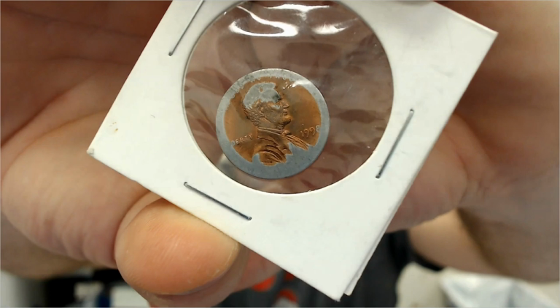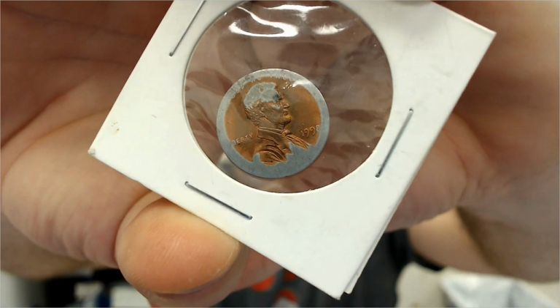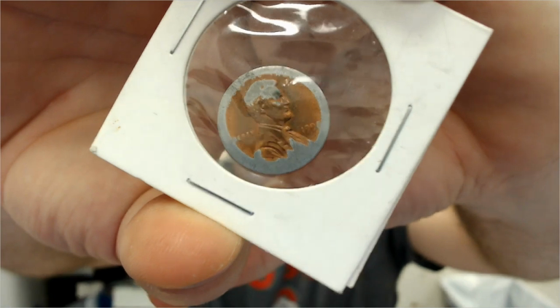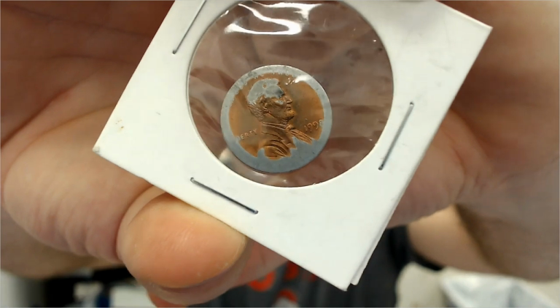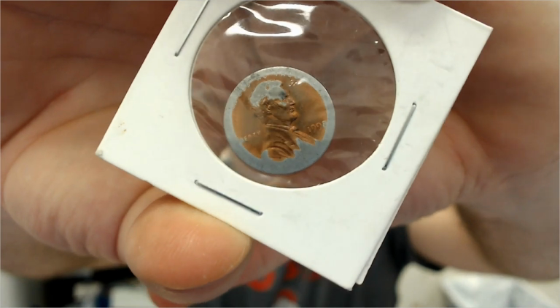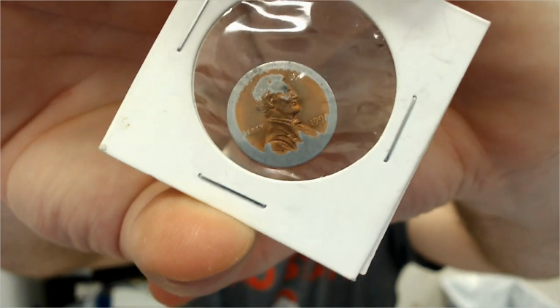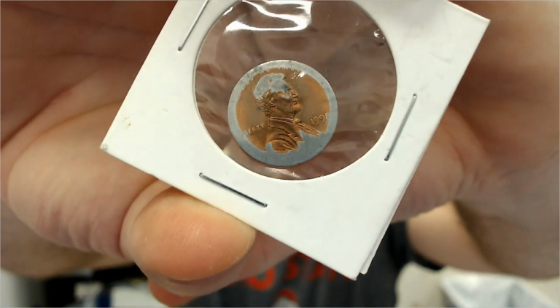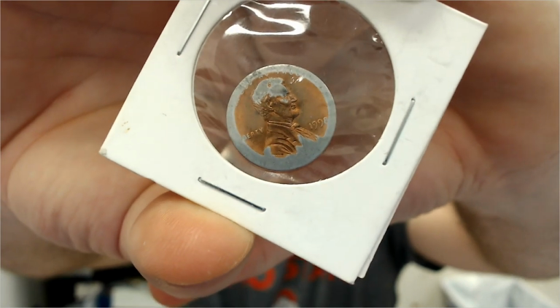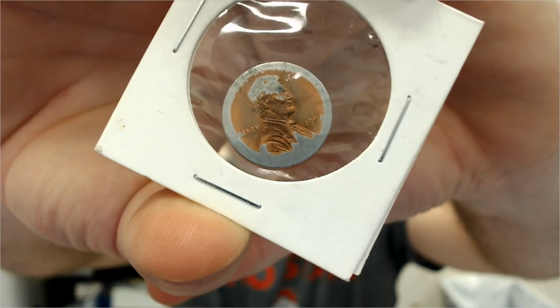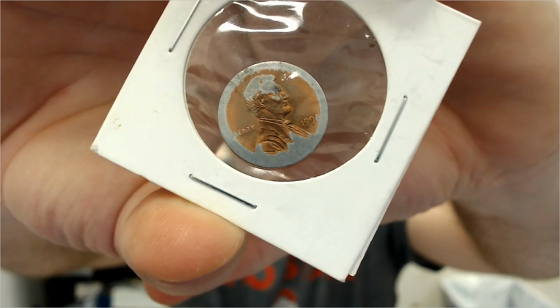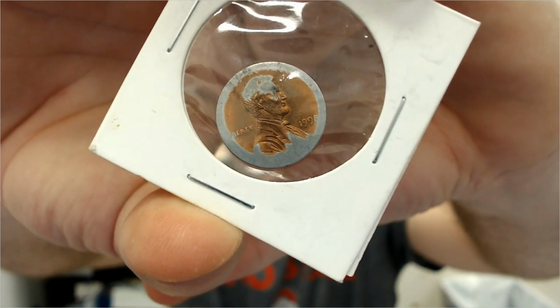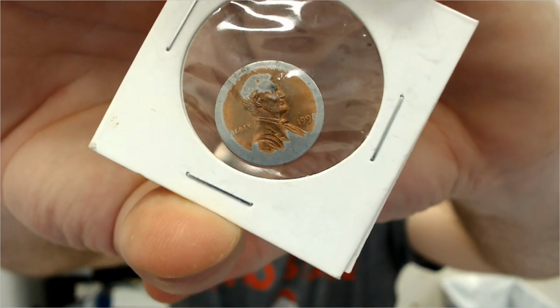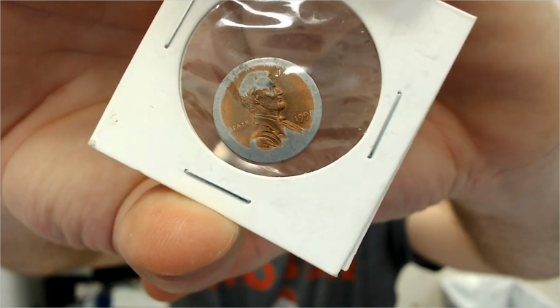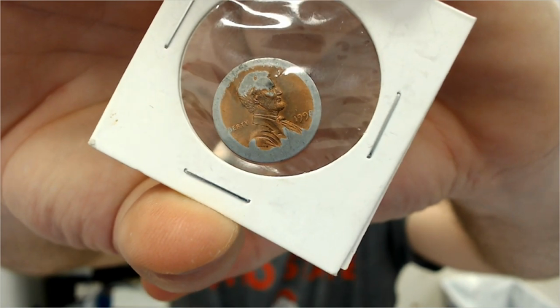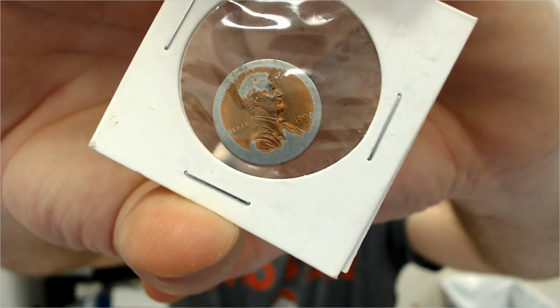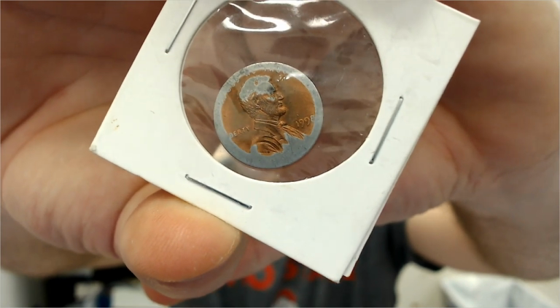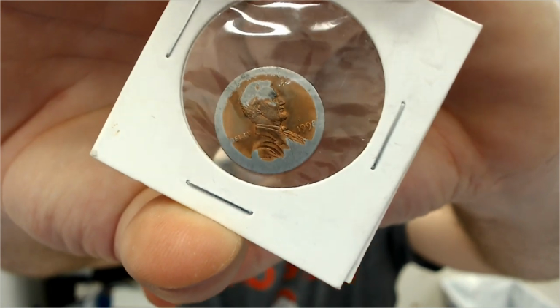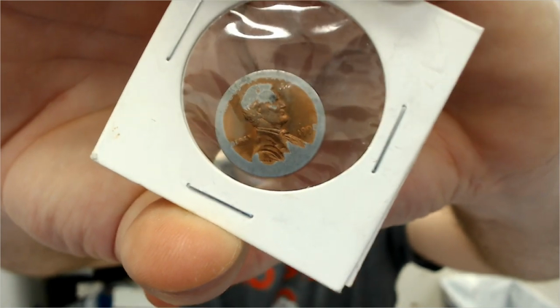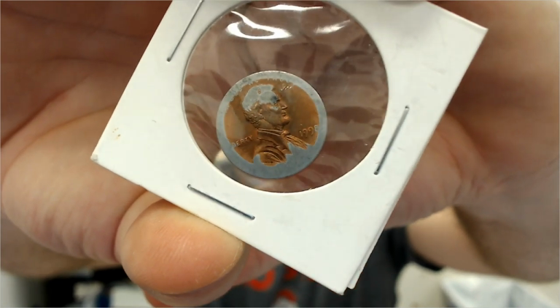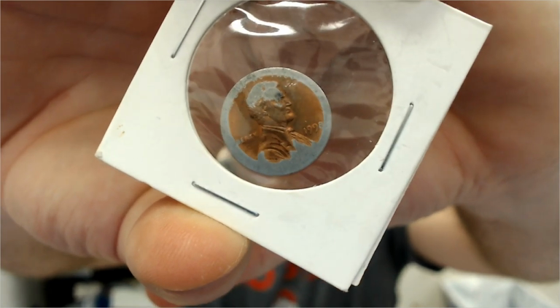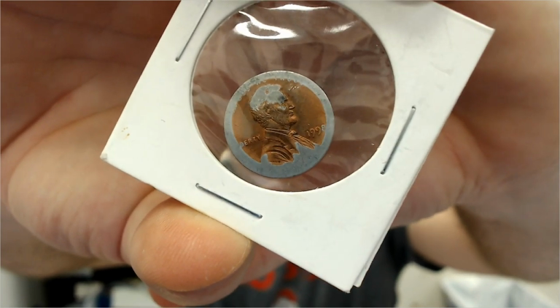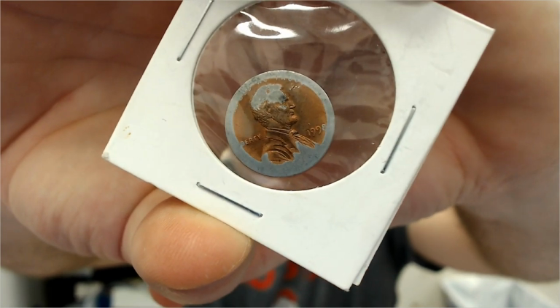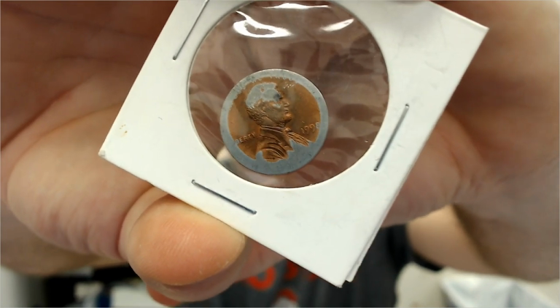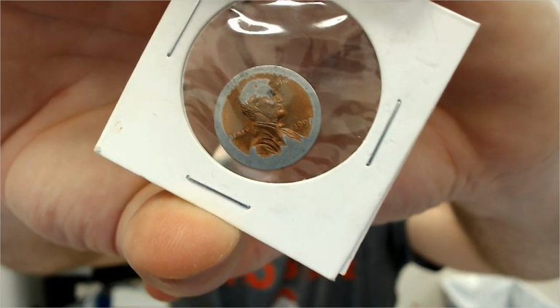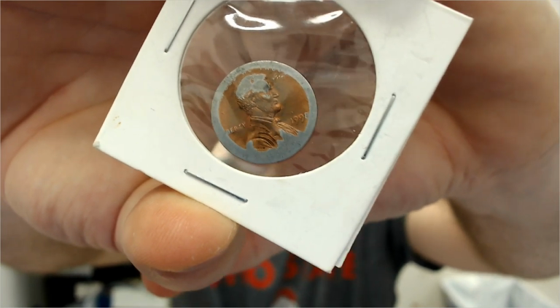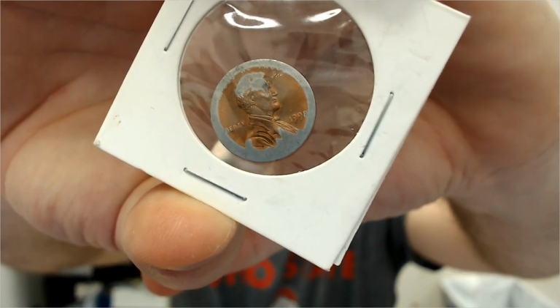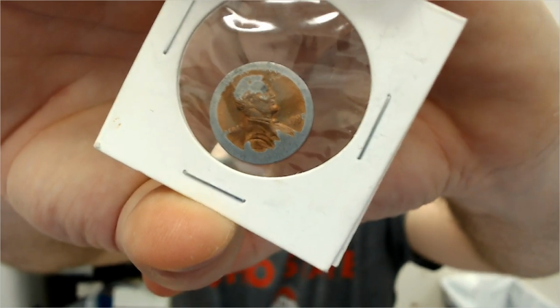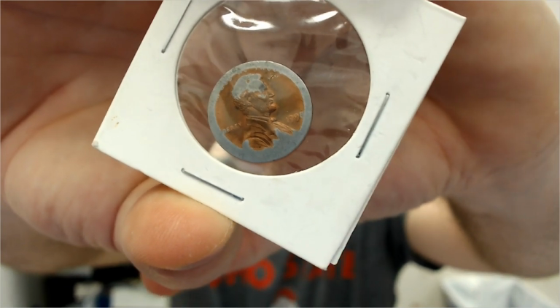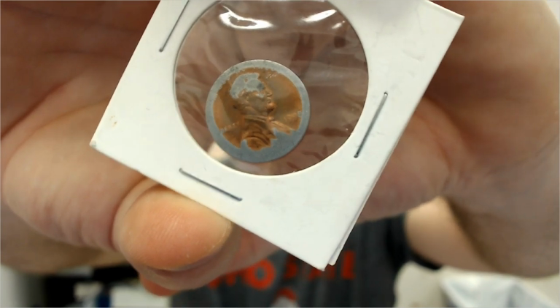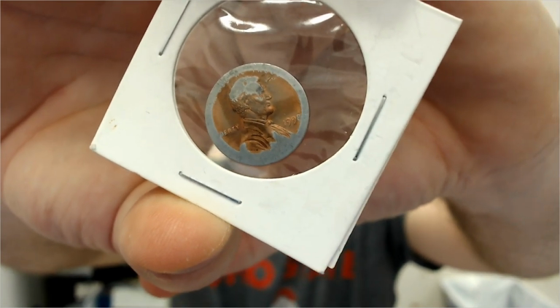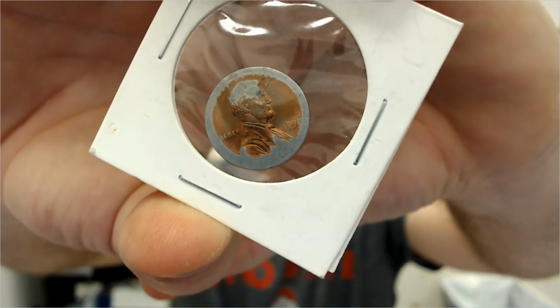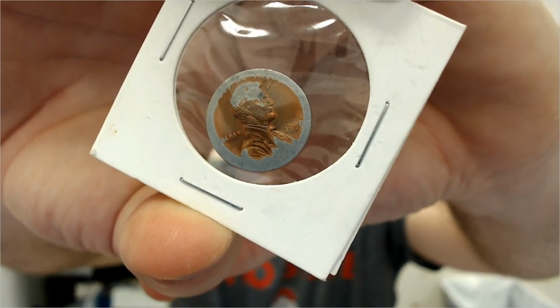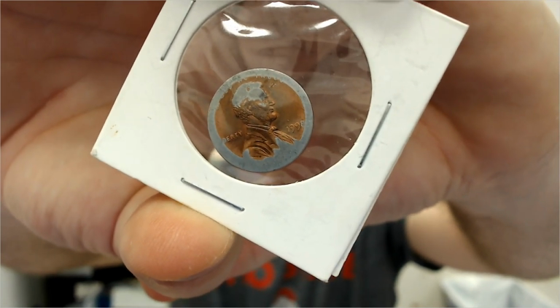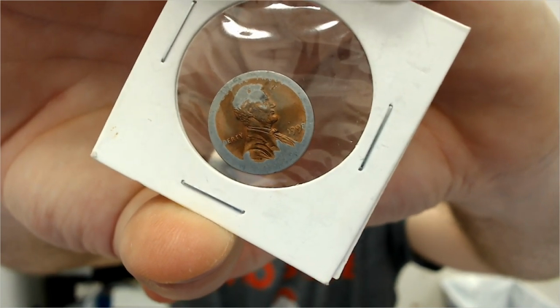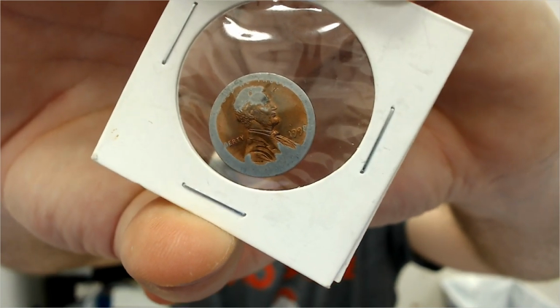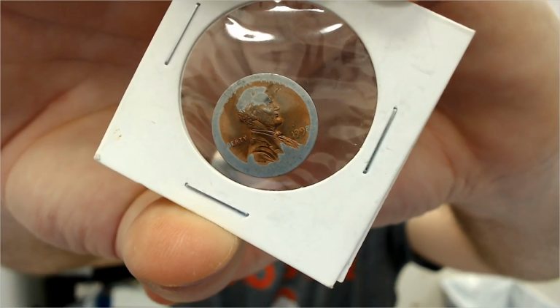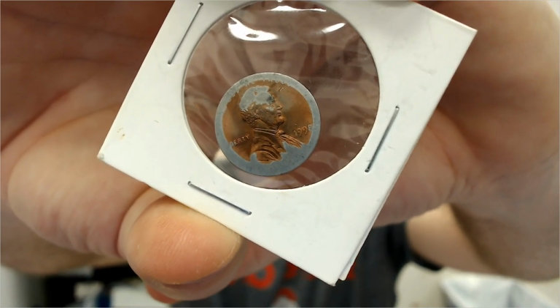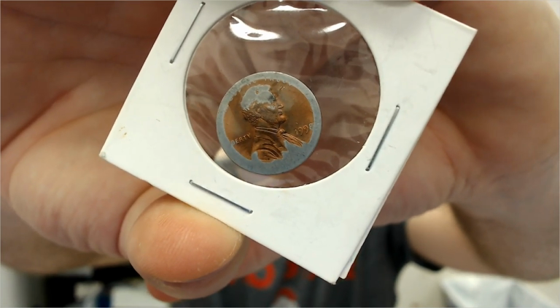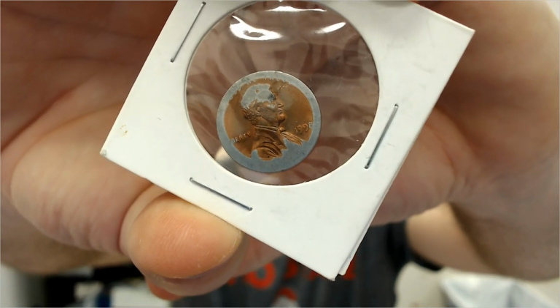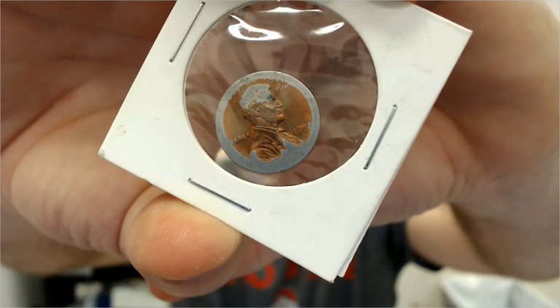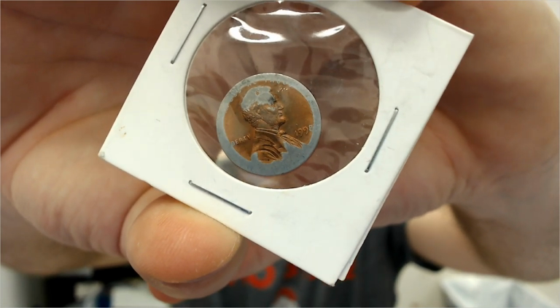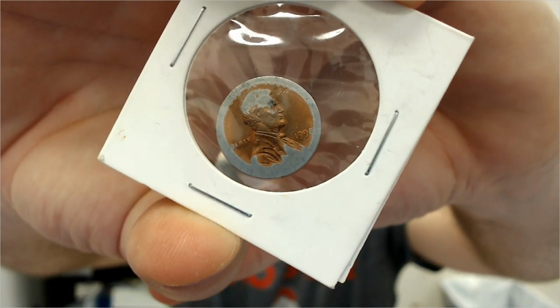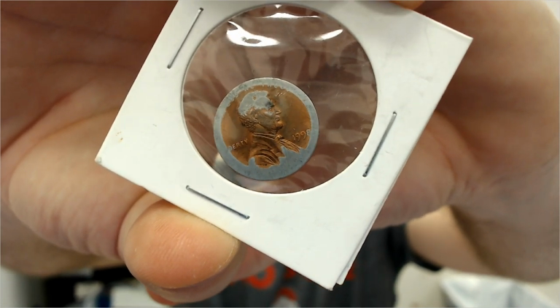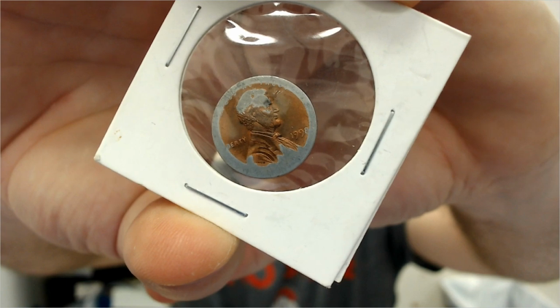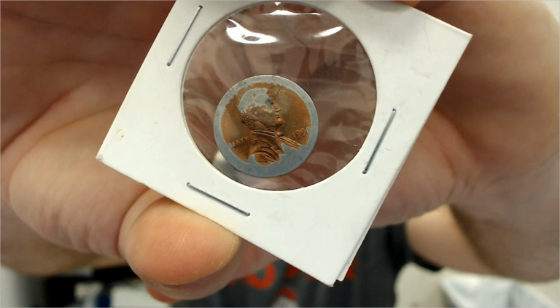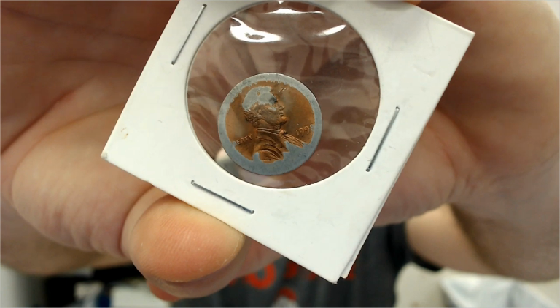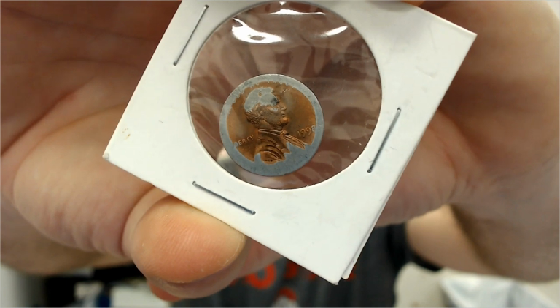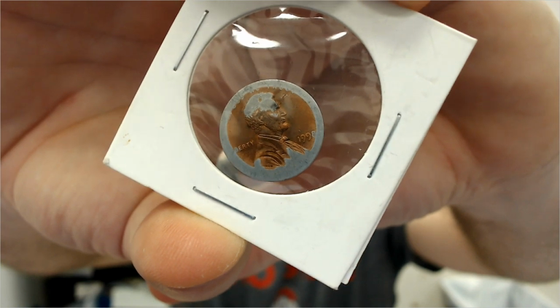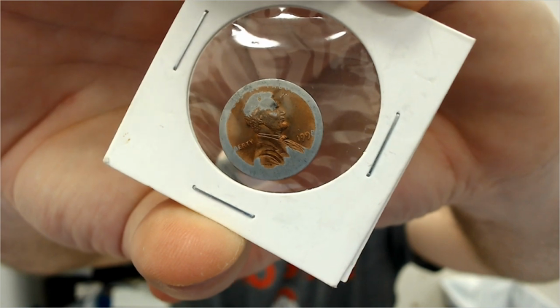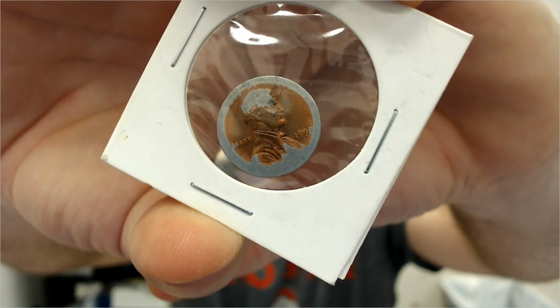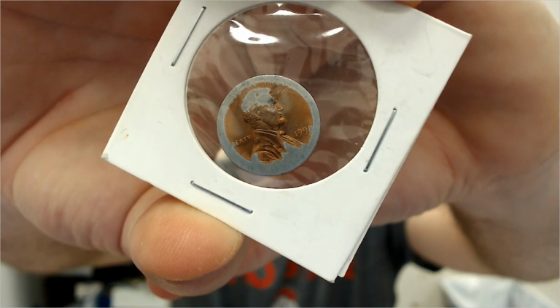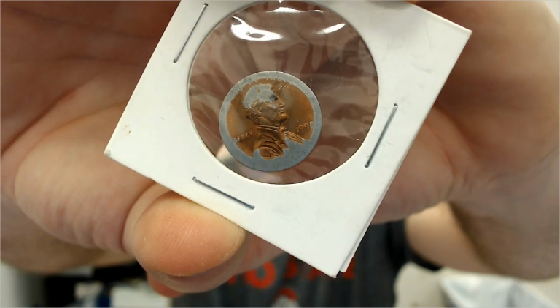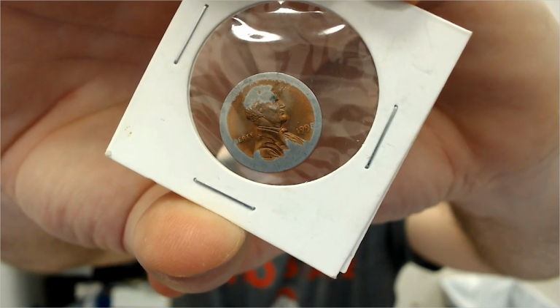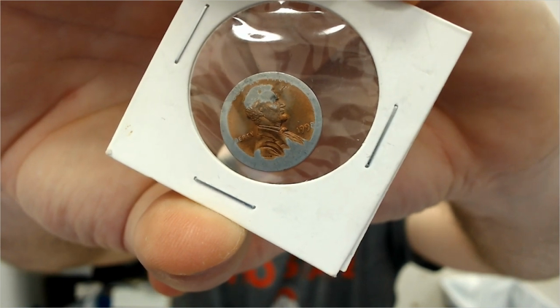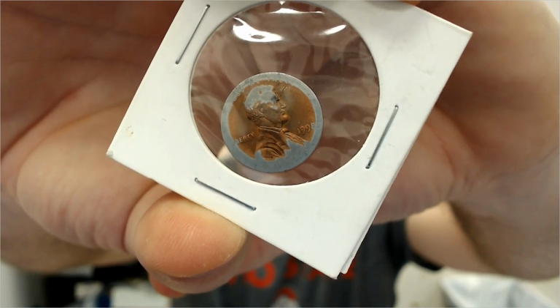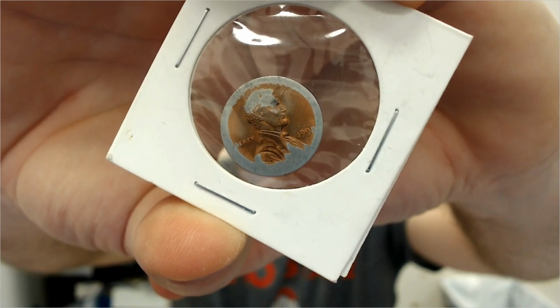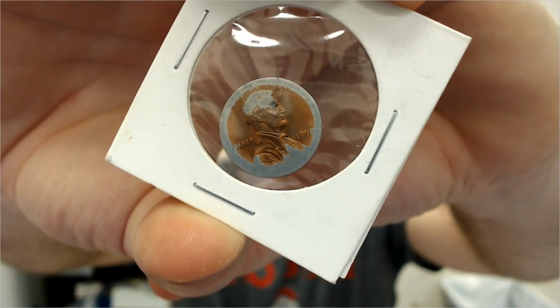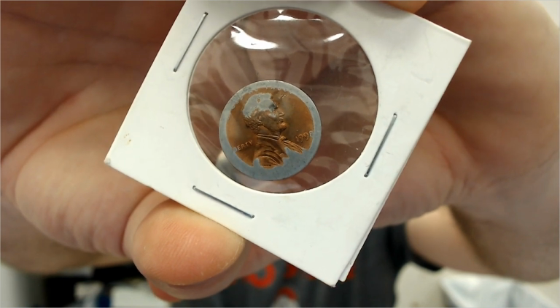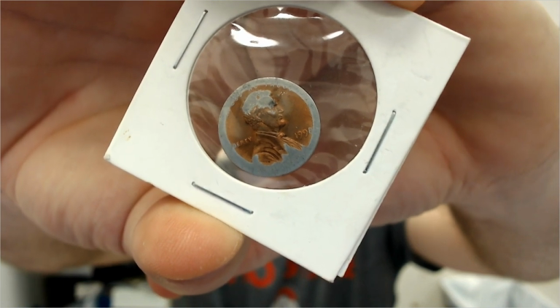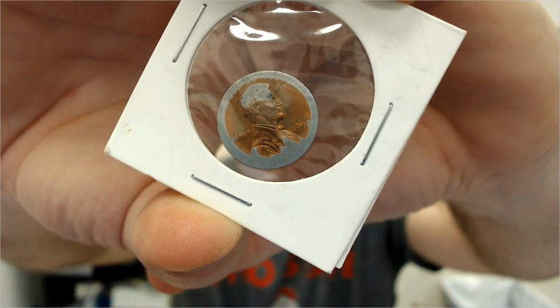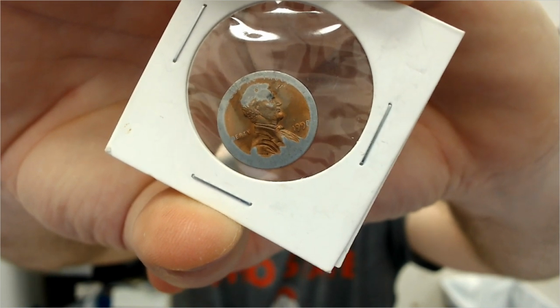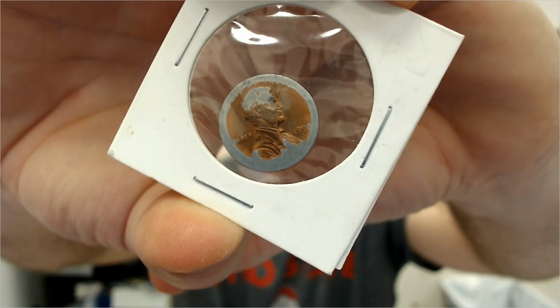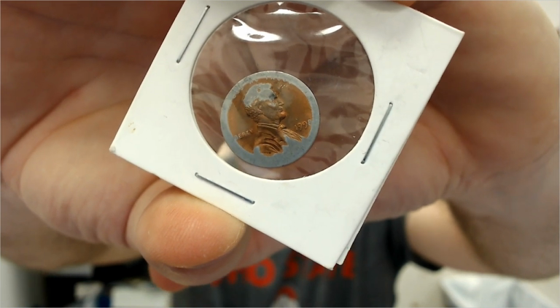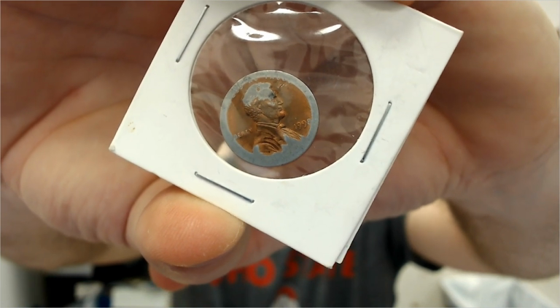What happened to this coin? Is it a rare and valuable mint error? Stay tuned to find out.